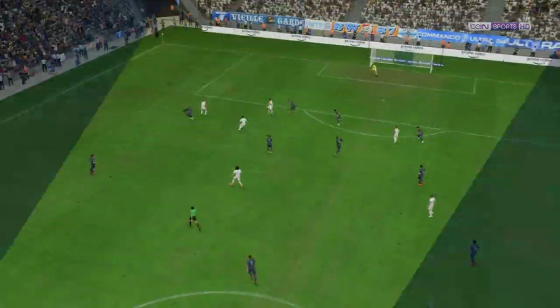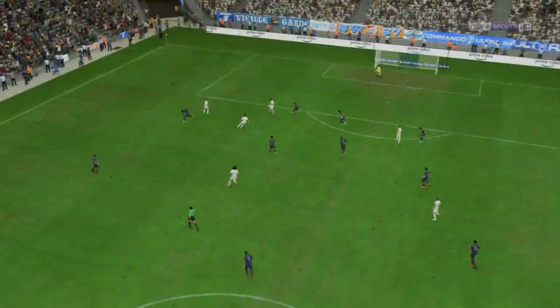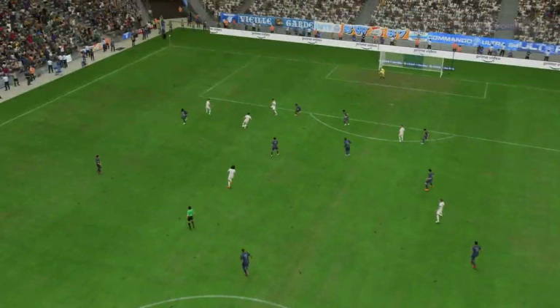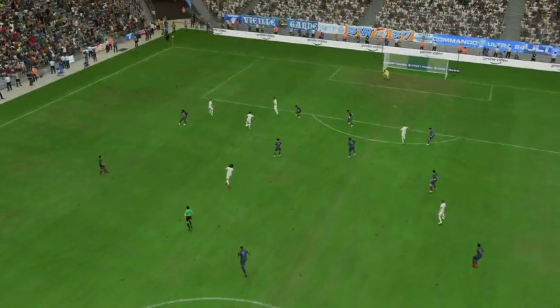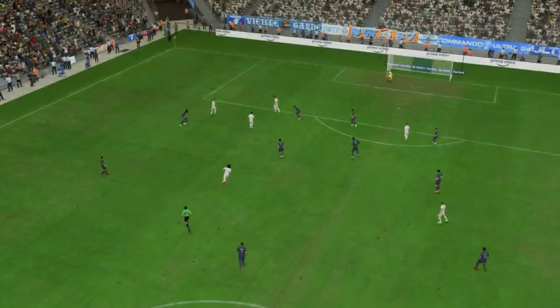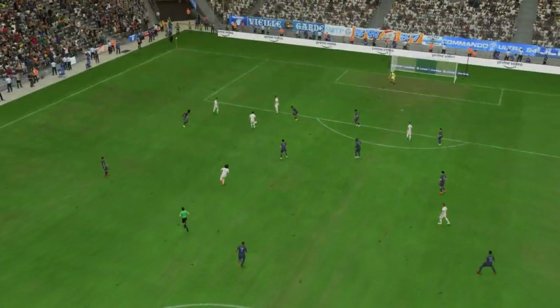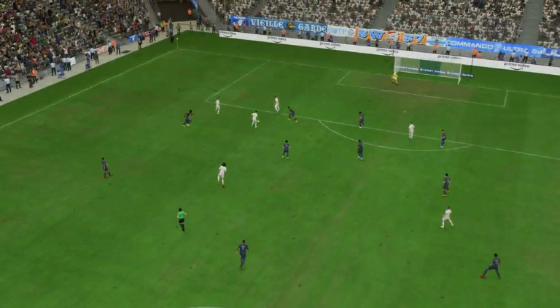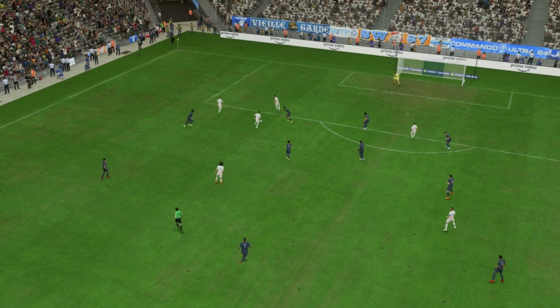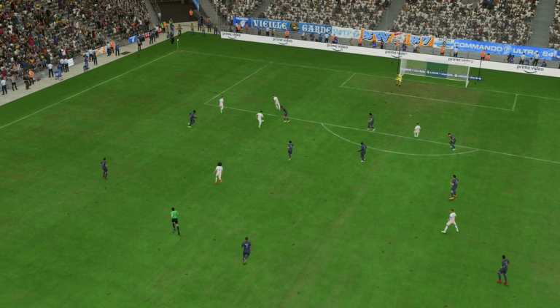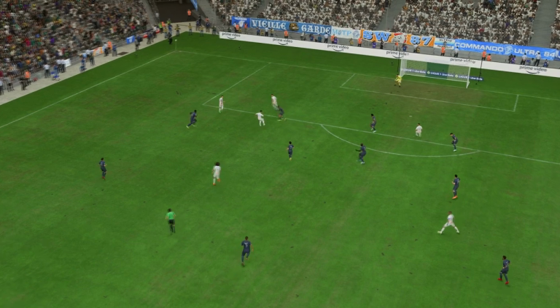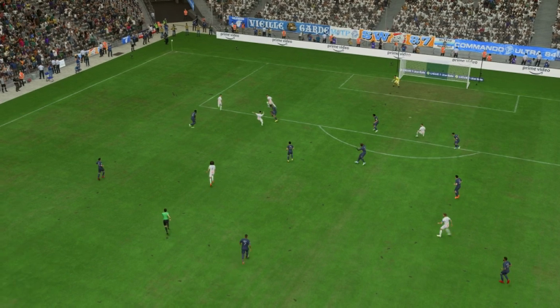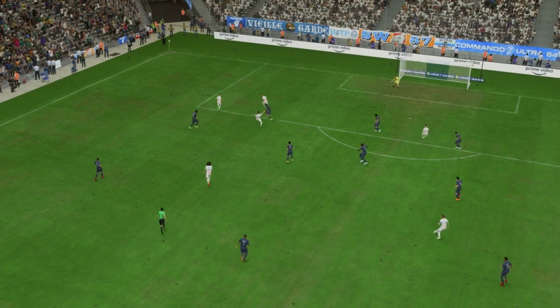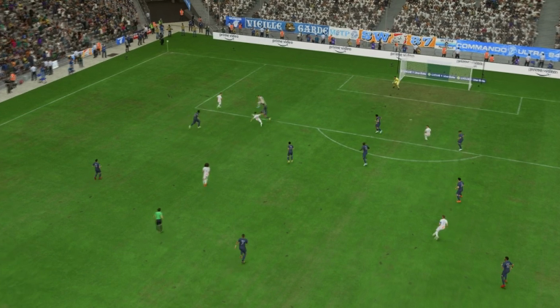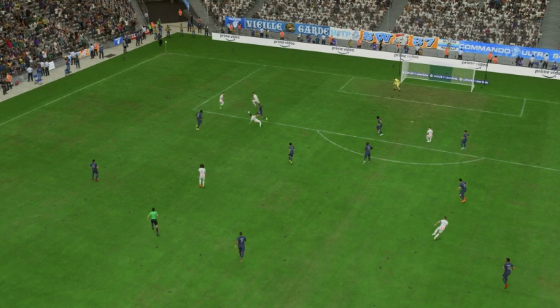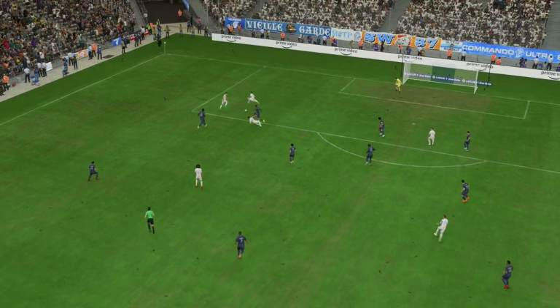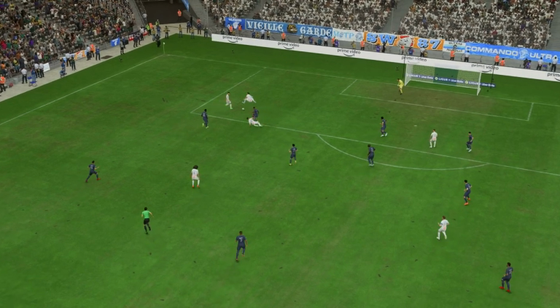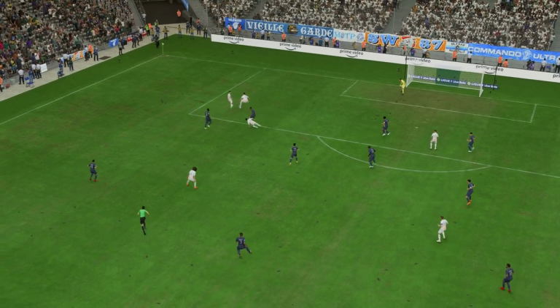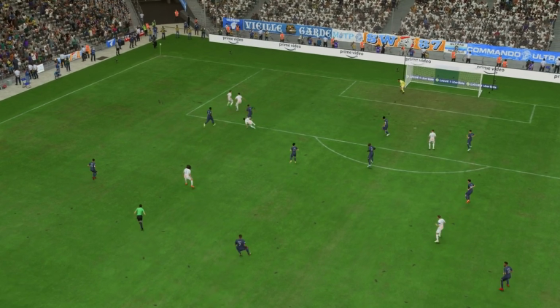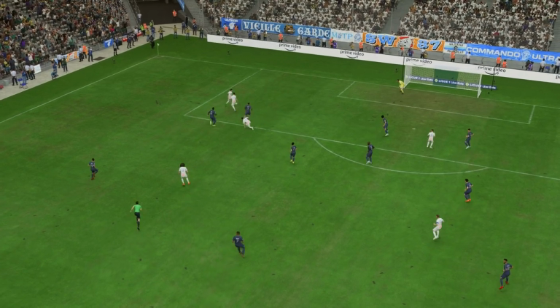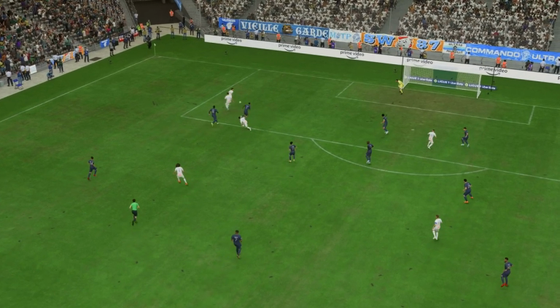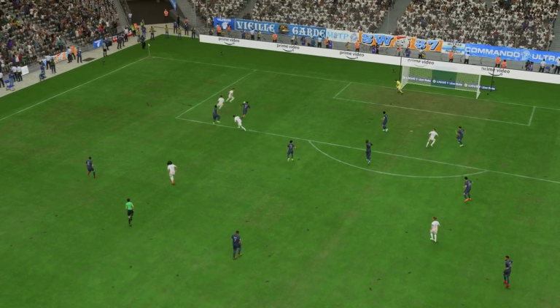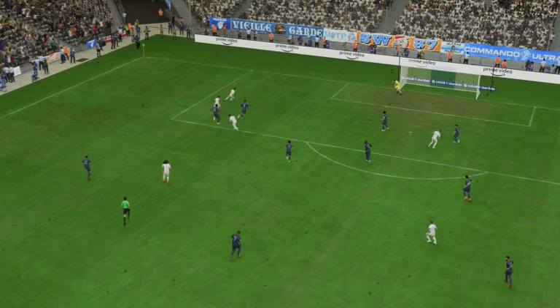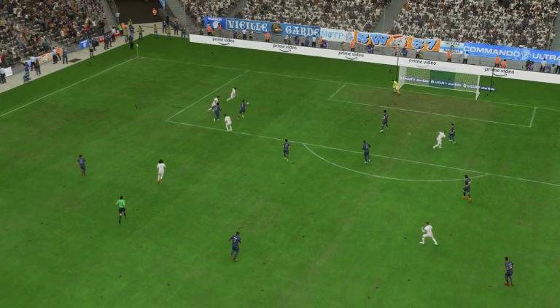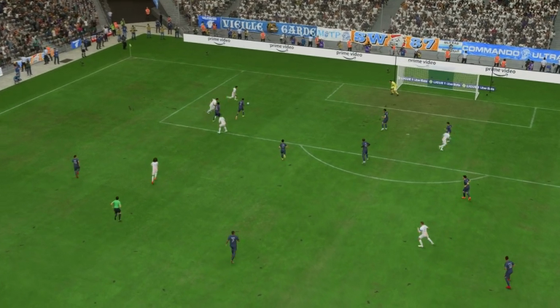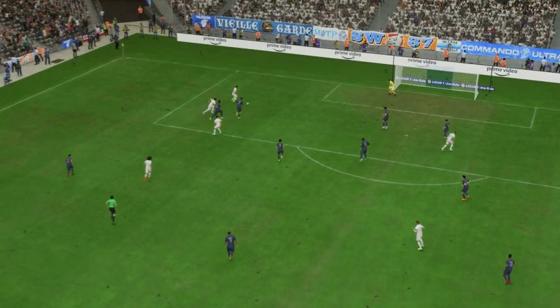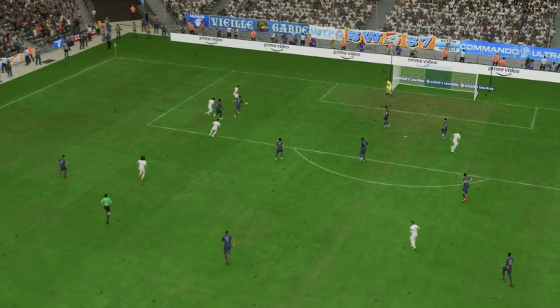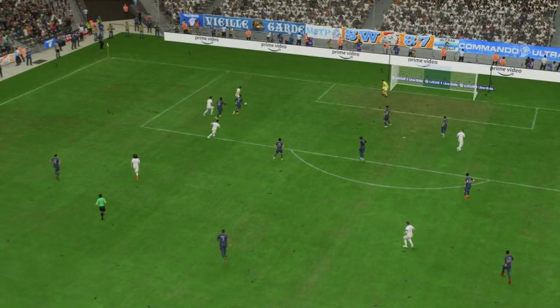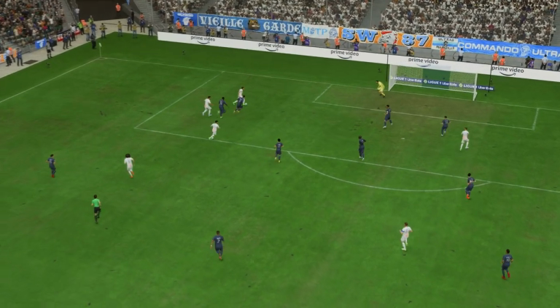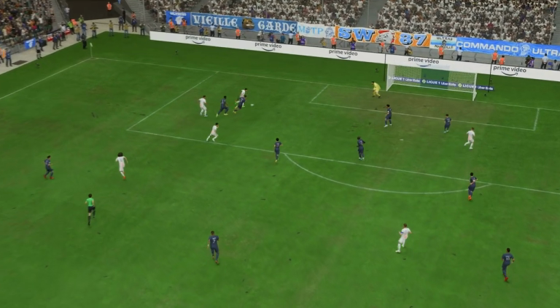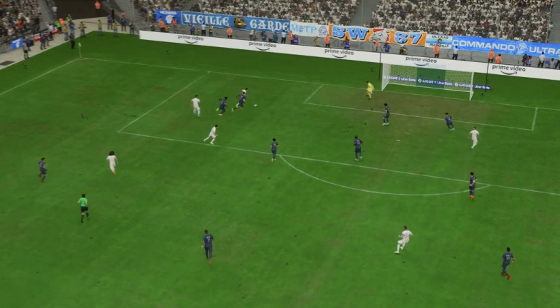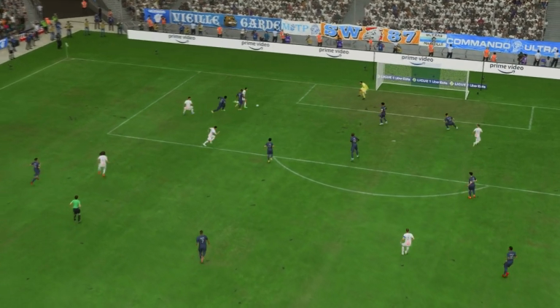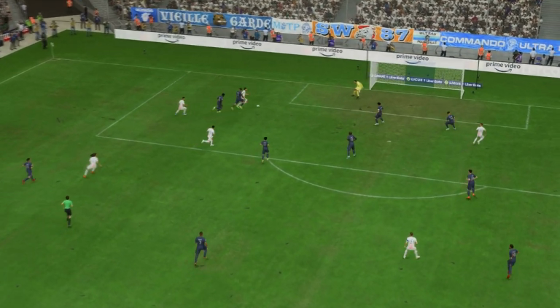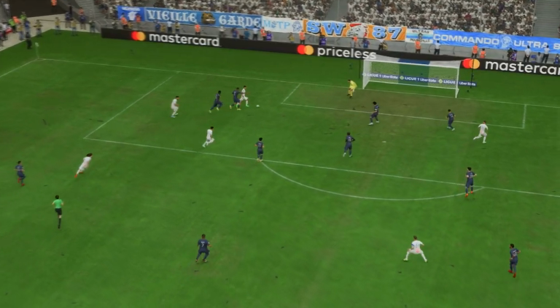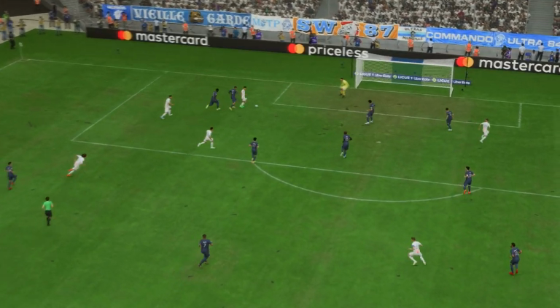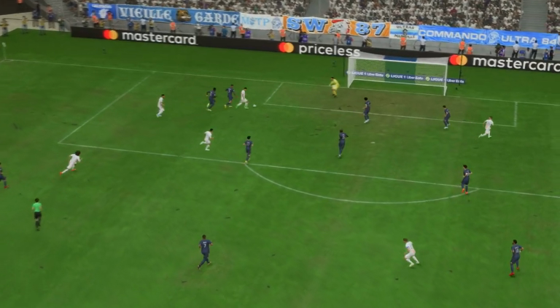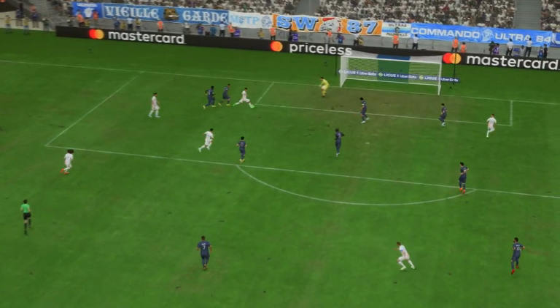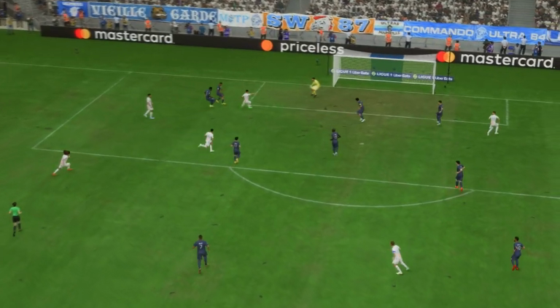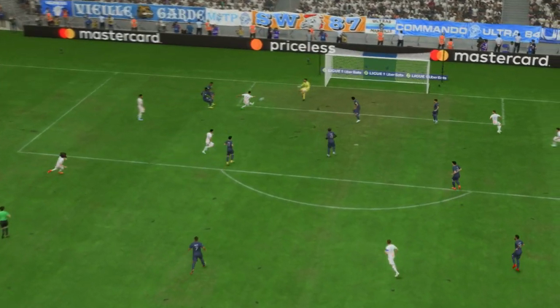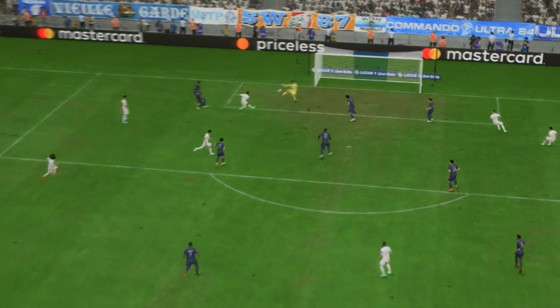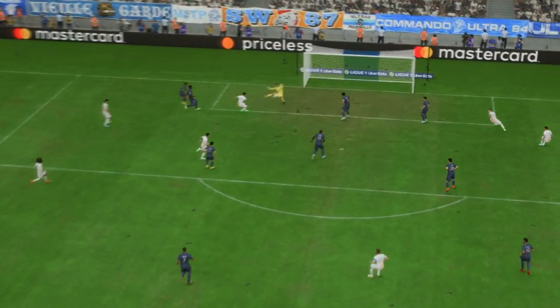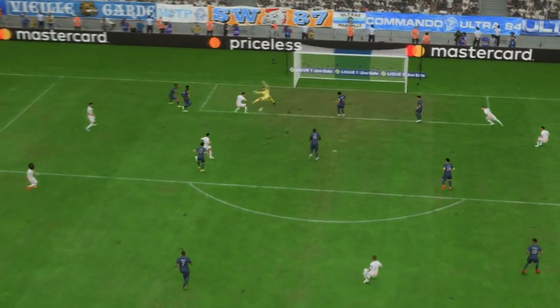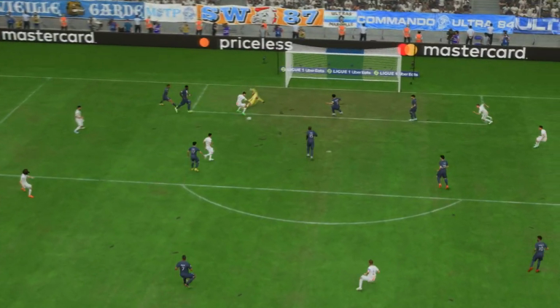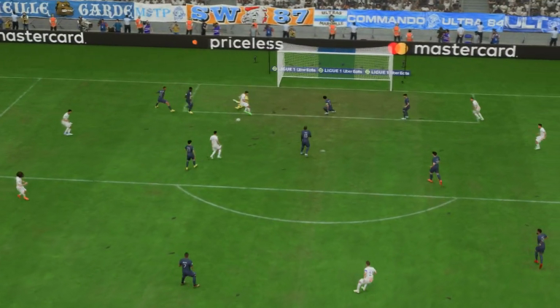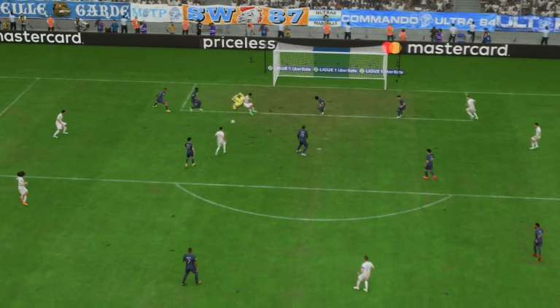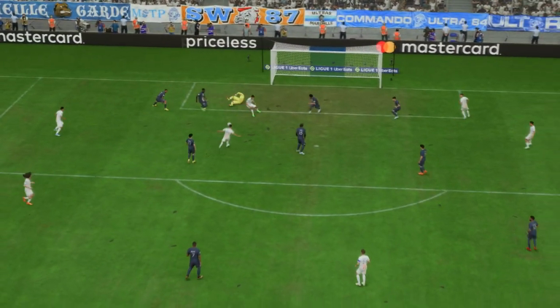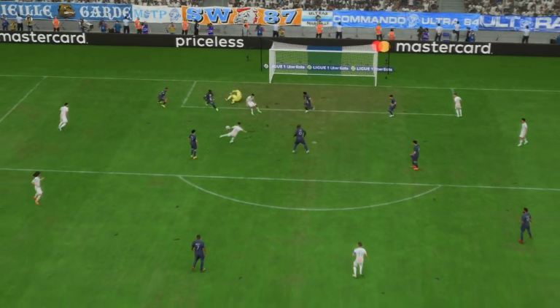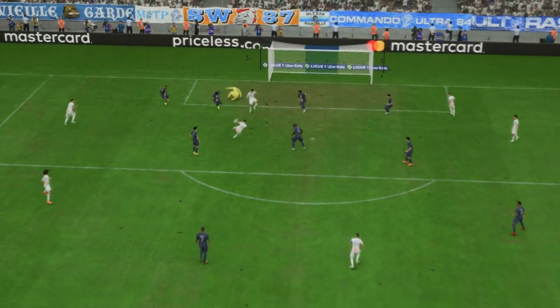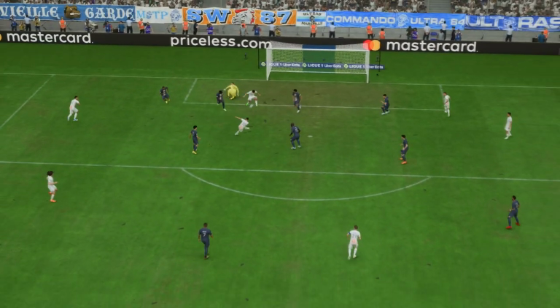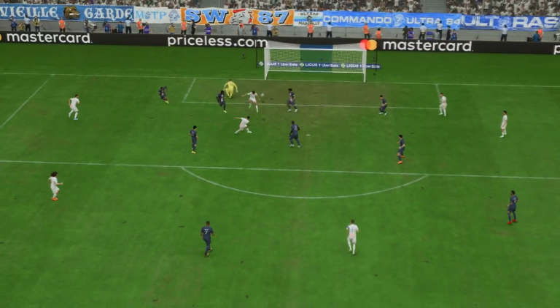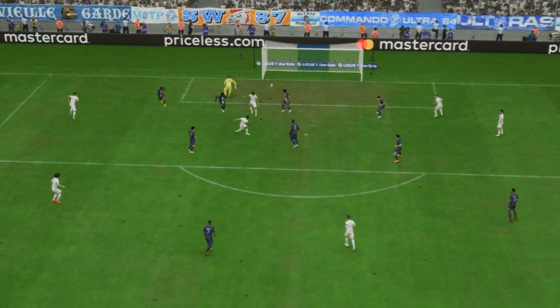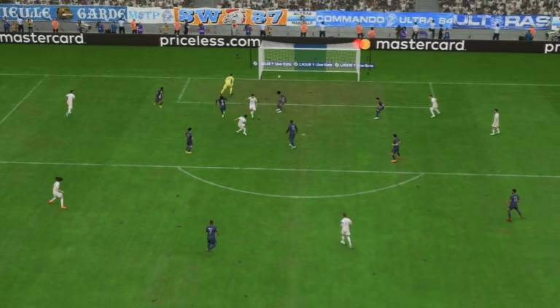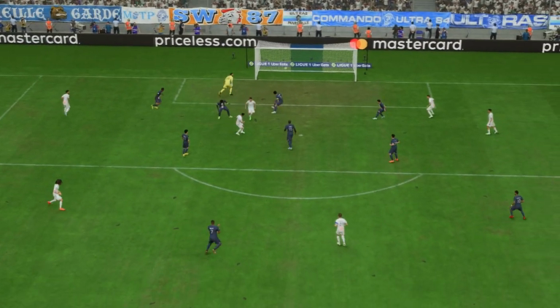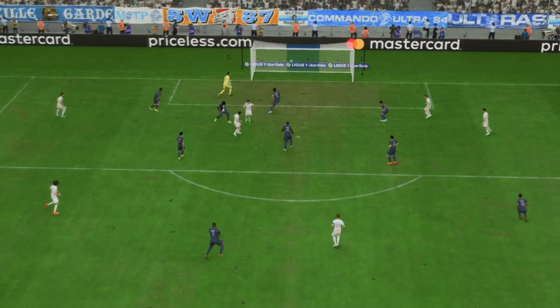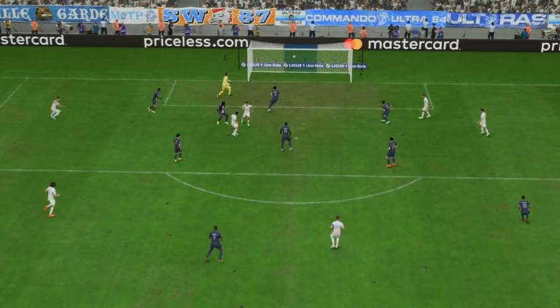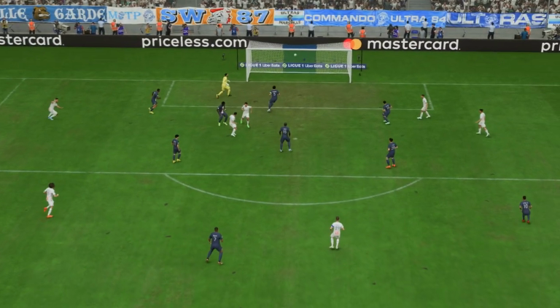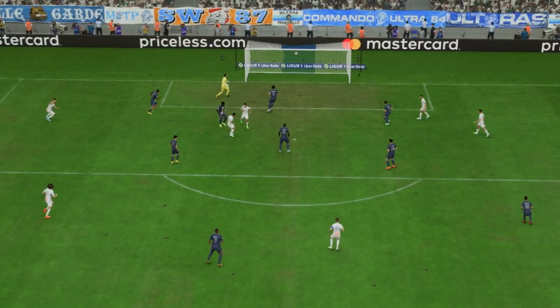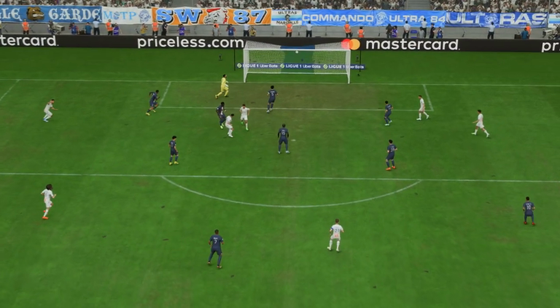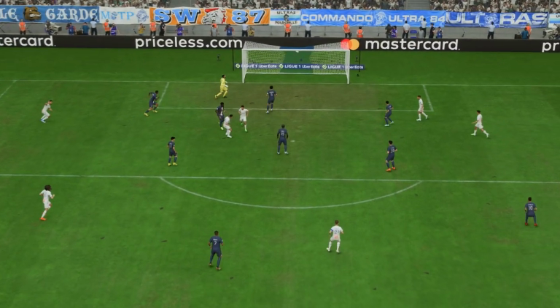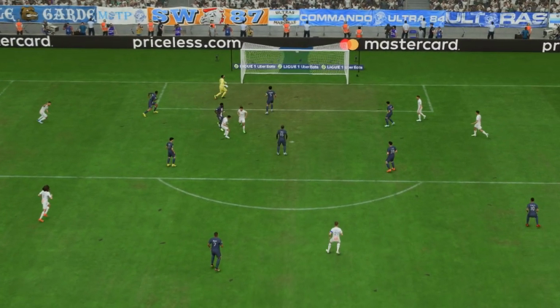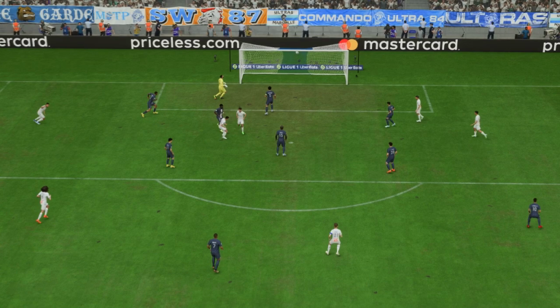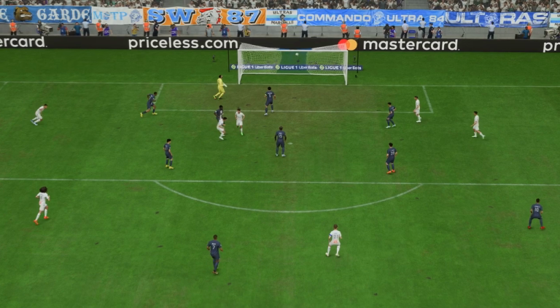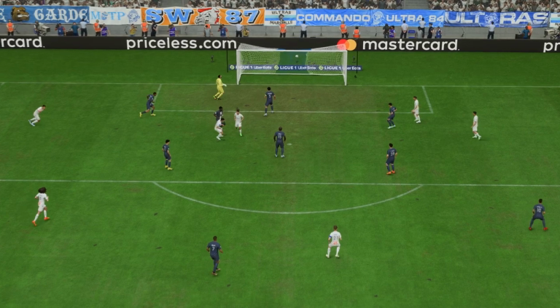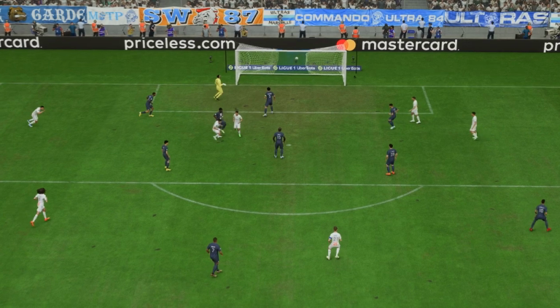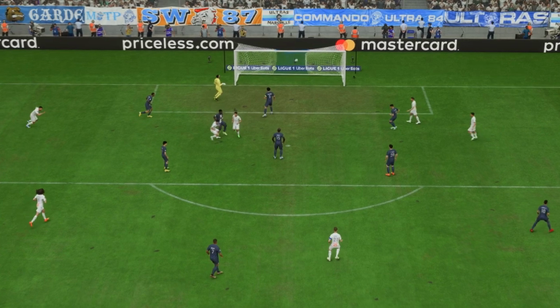The first save is a good one but they can't react quickly enough to the second ball — the keeper's a bit unlucky really.